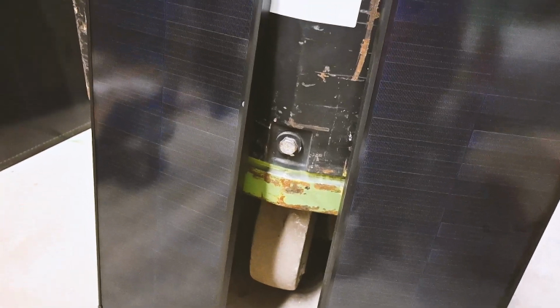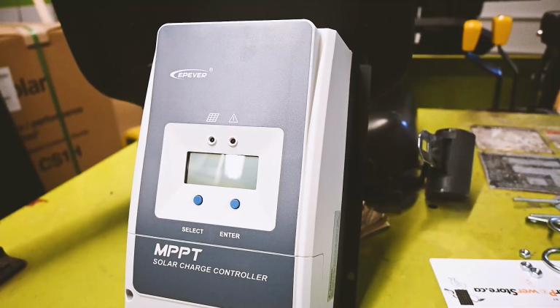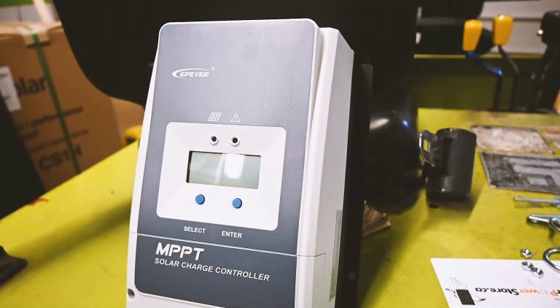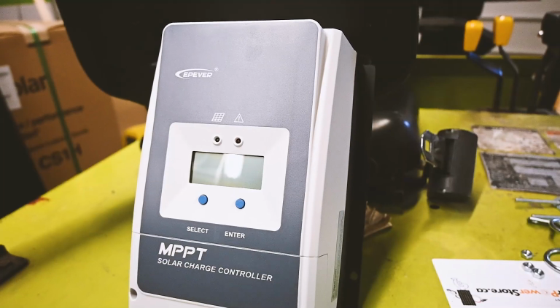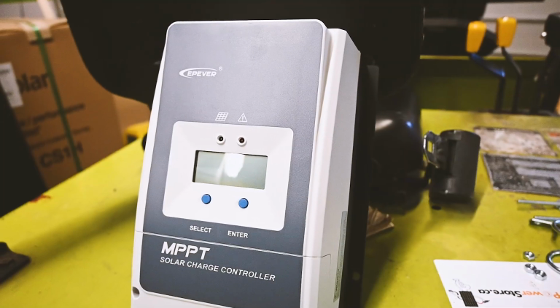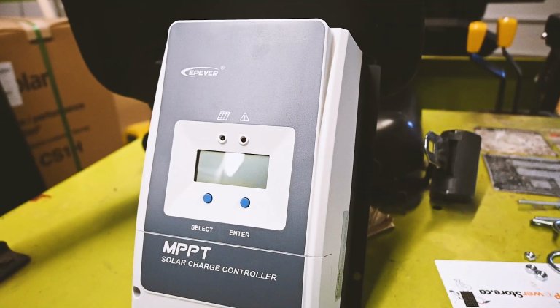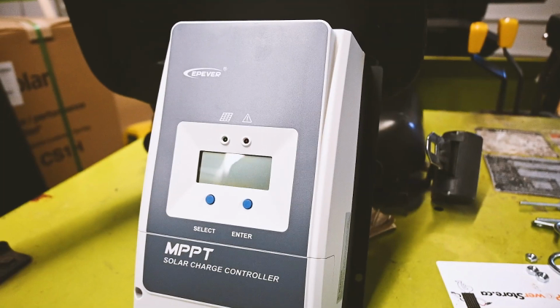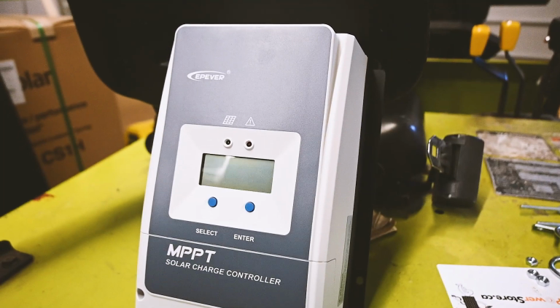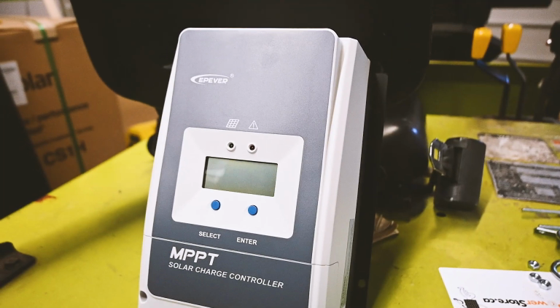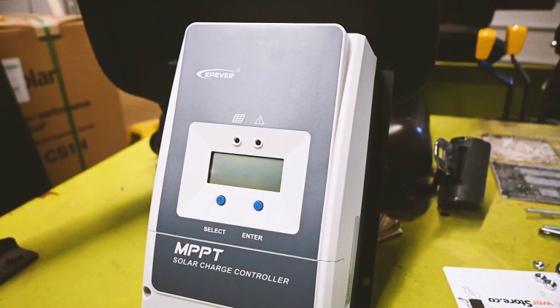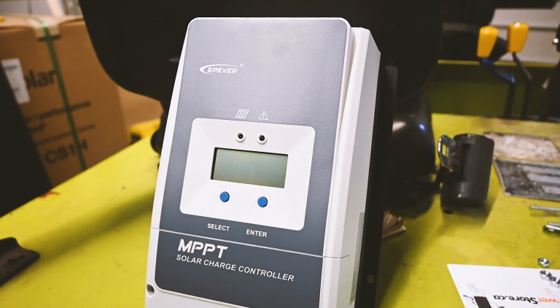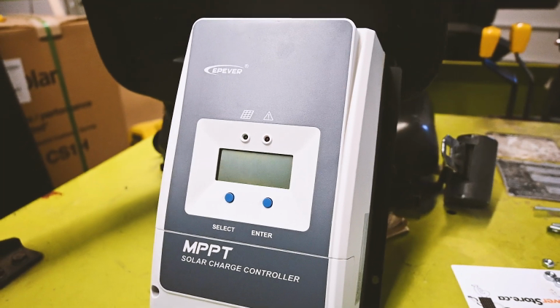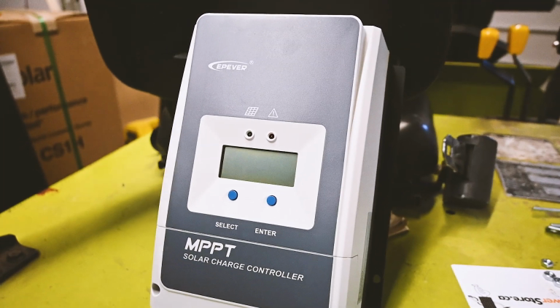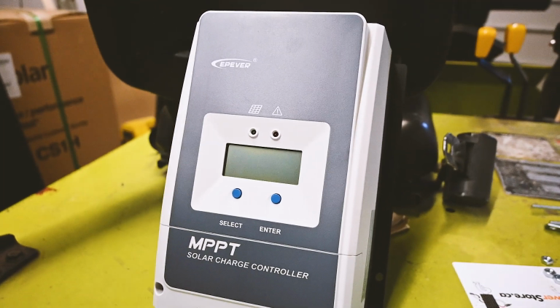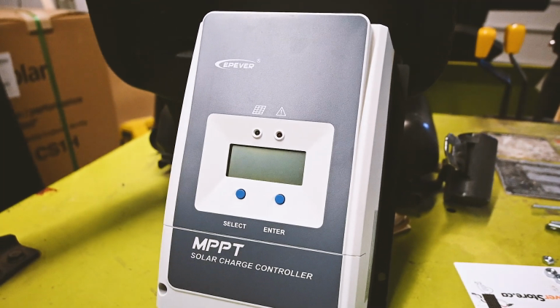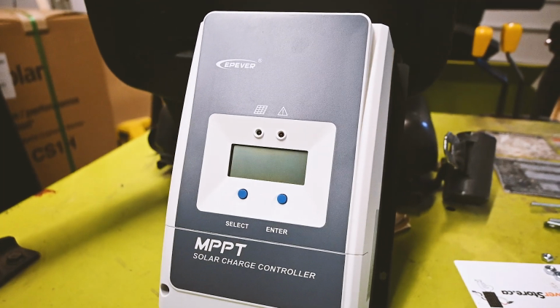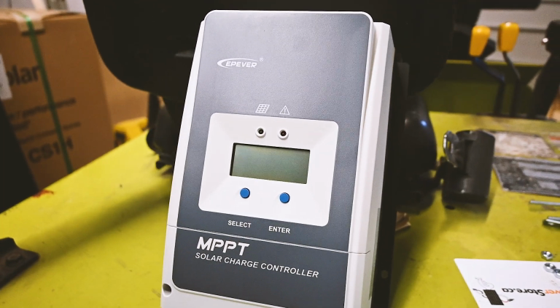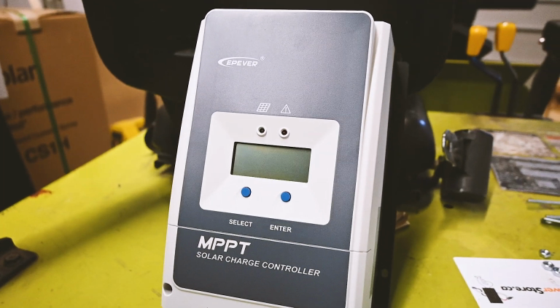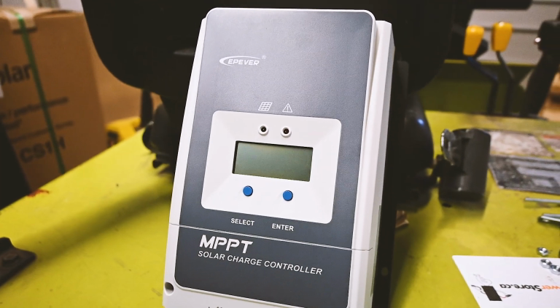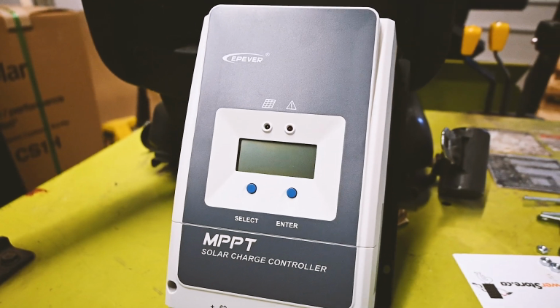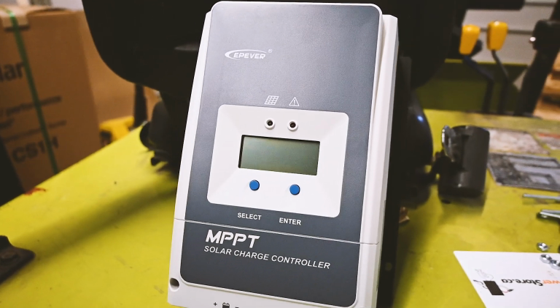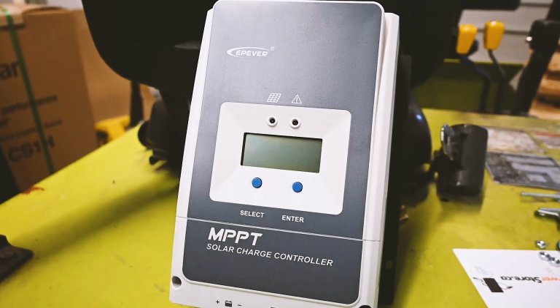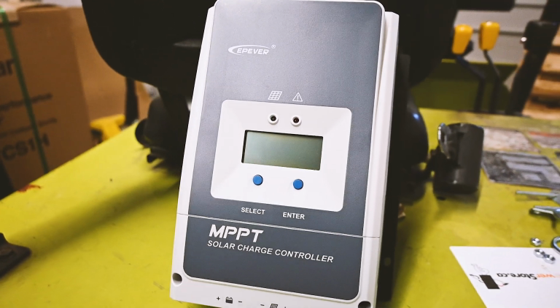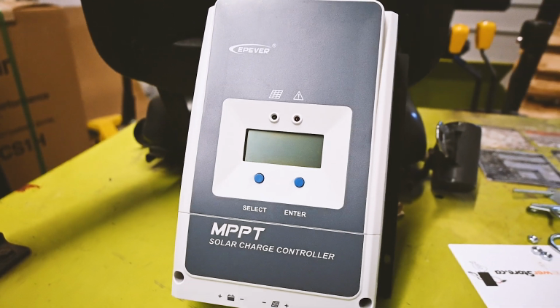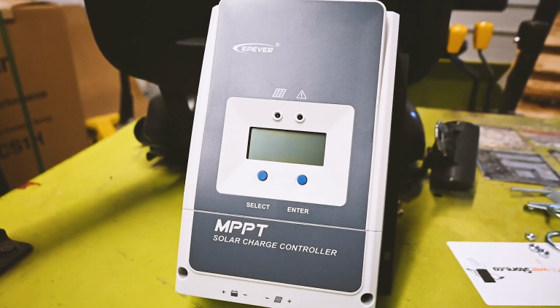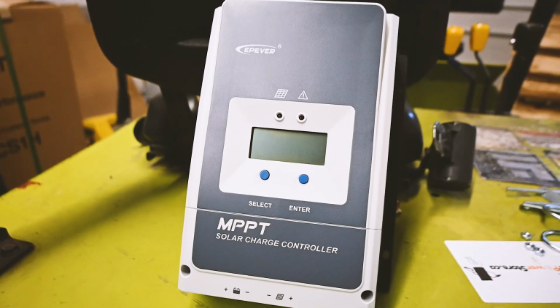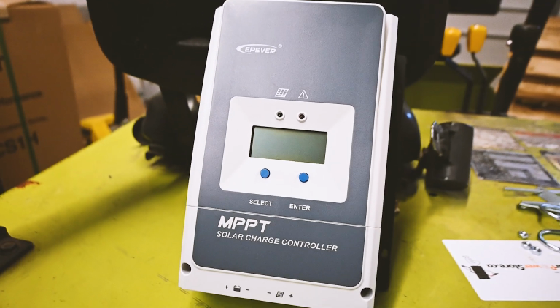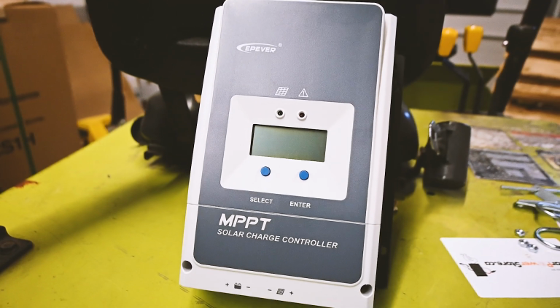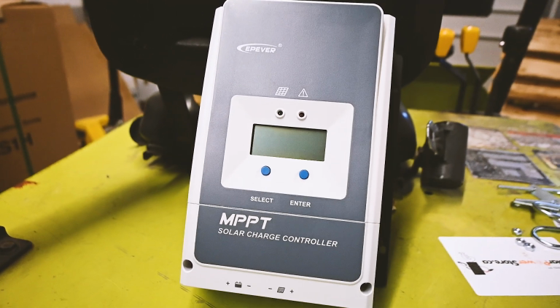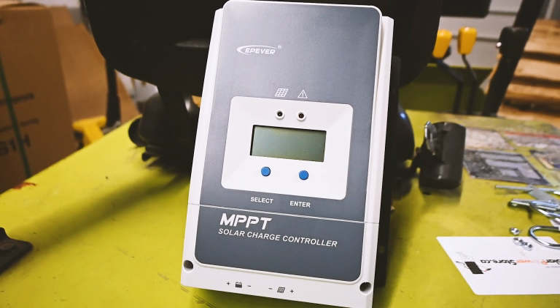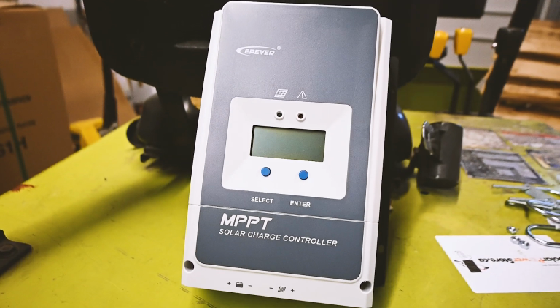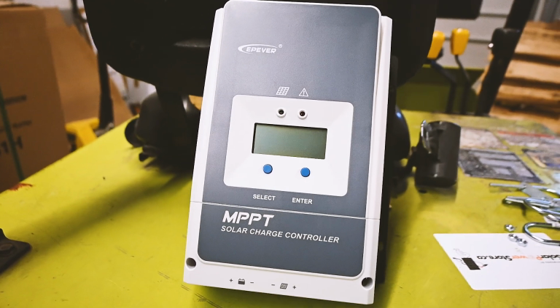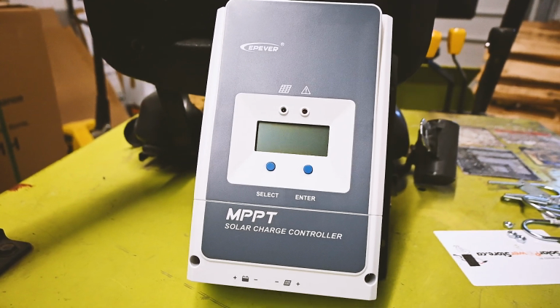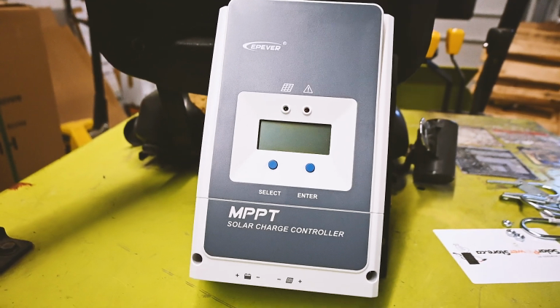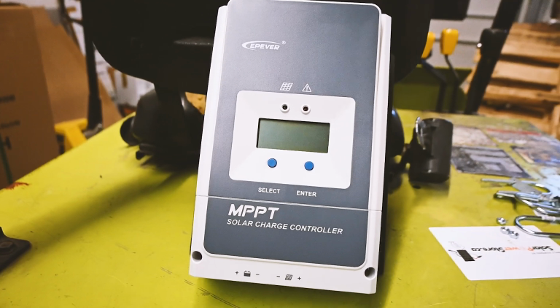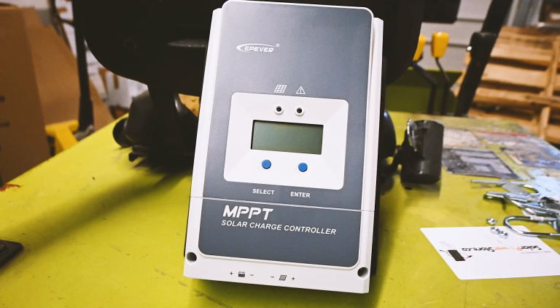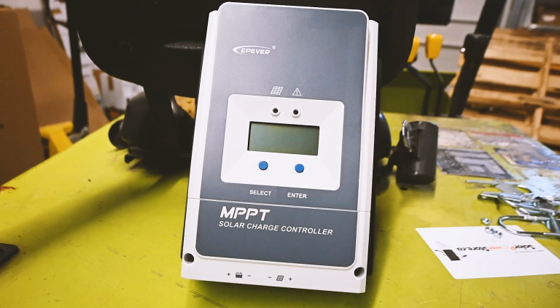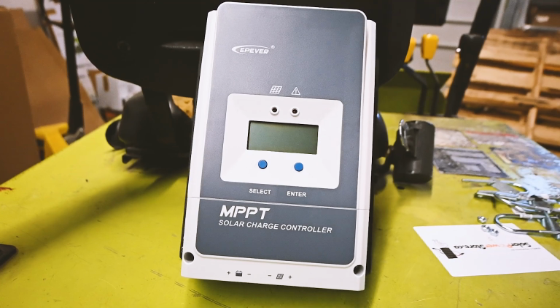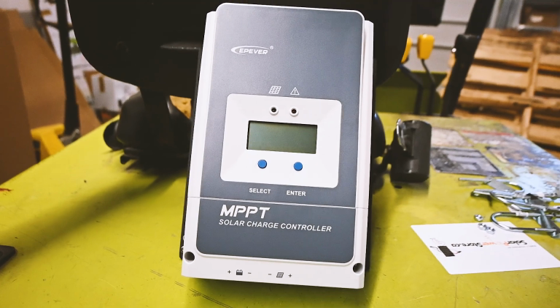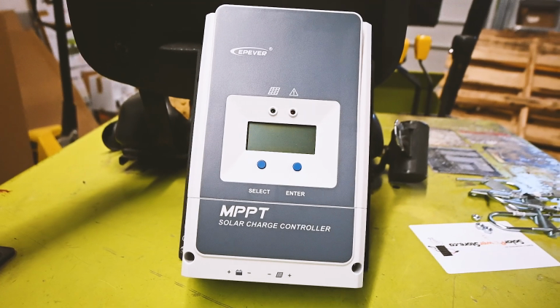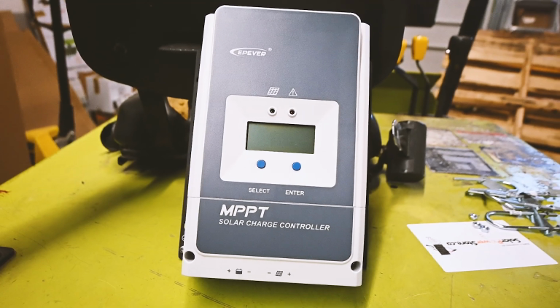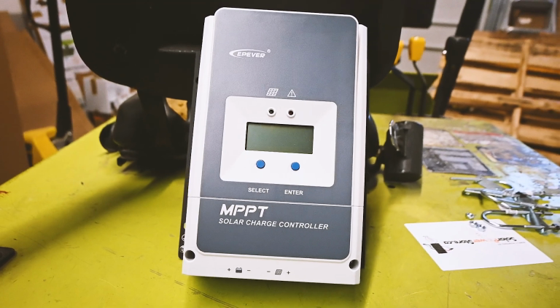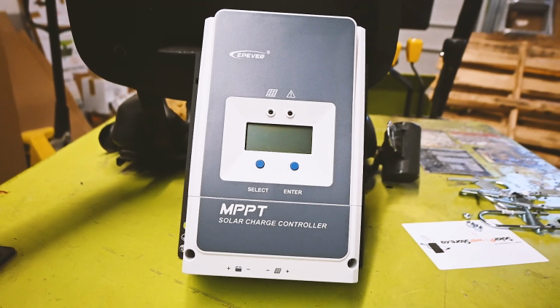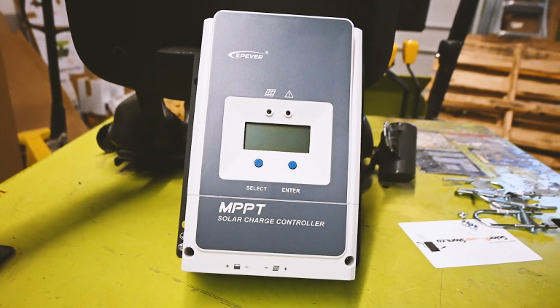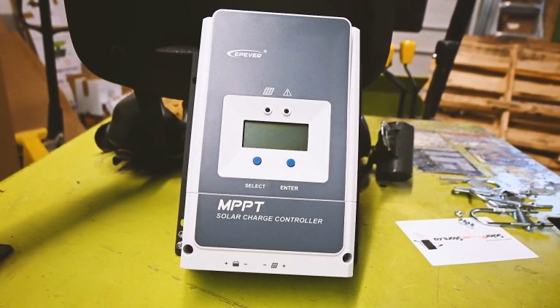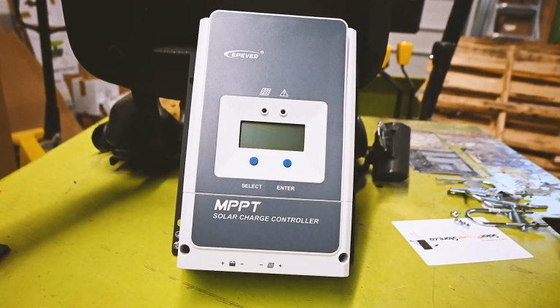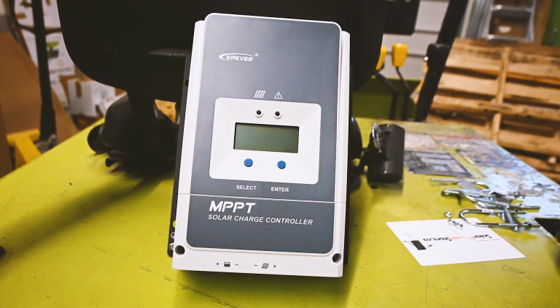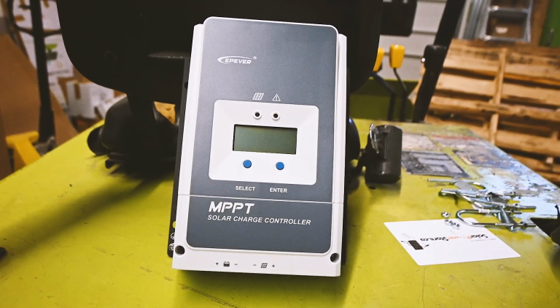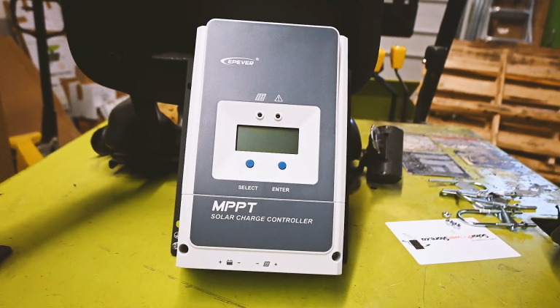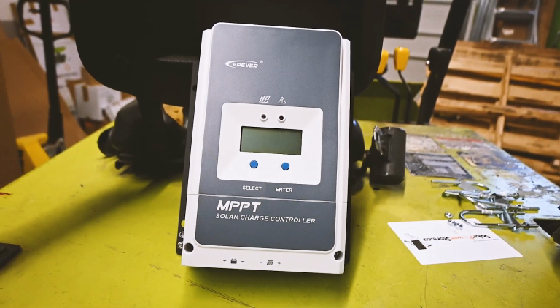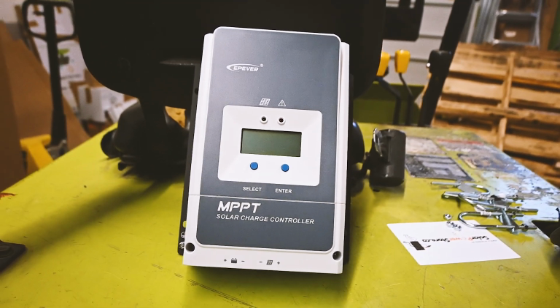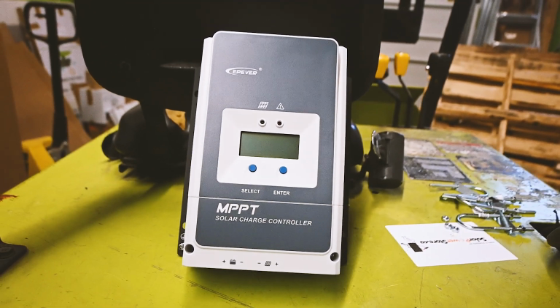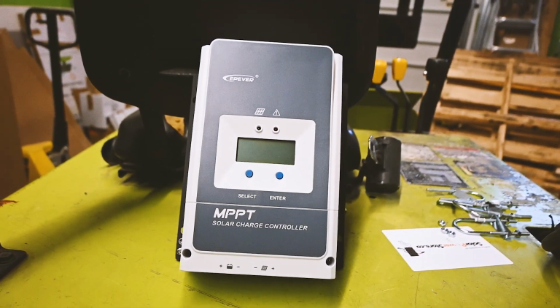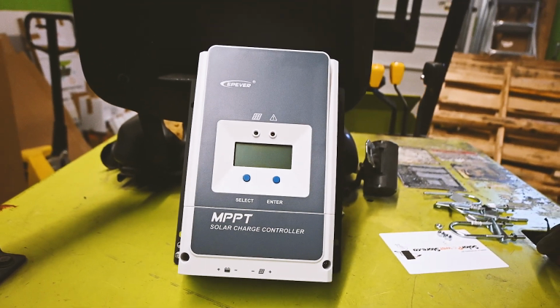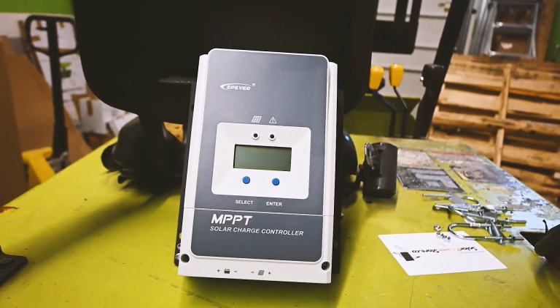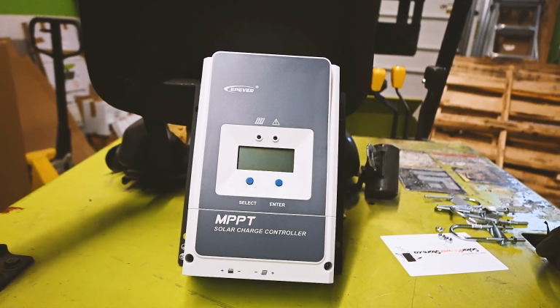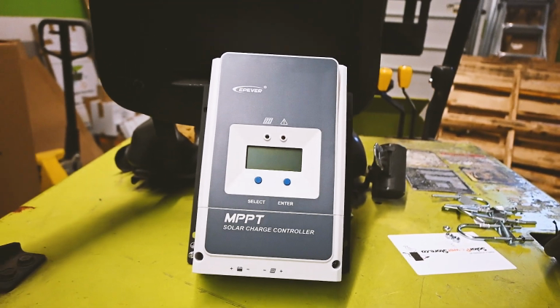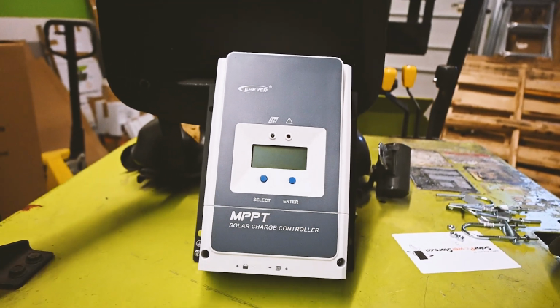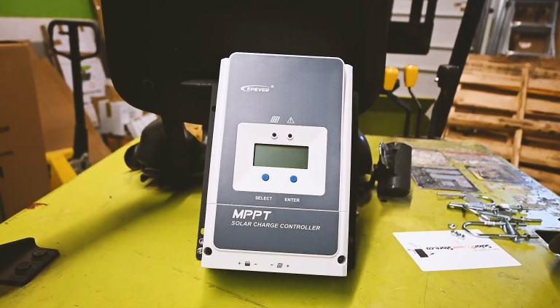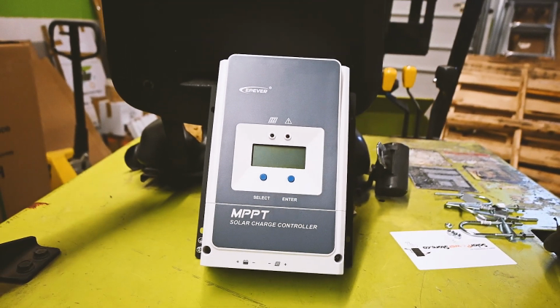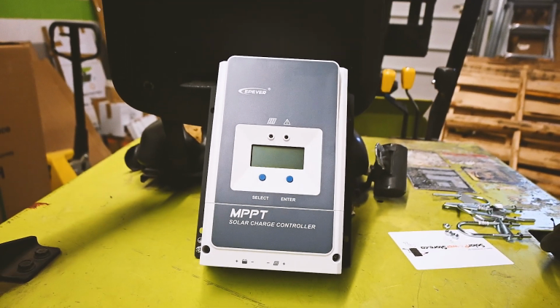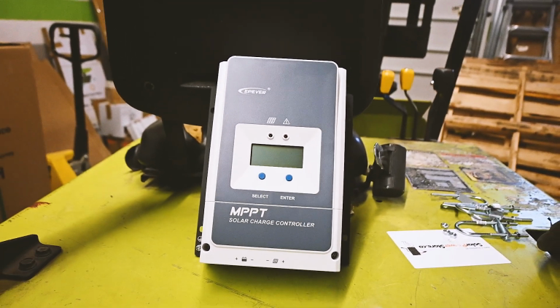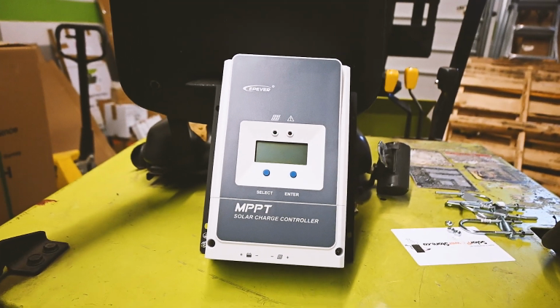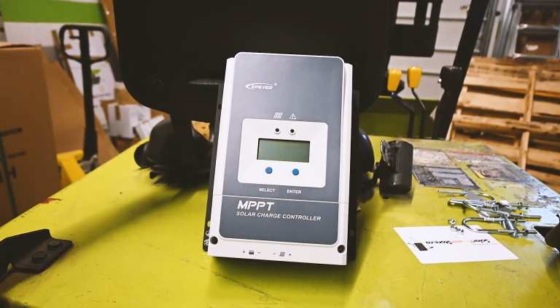To convert the power from the solar panels we'll be using this 50-amp charge controller. It's an EP Ever 50-amp charge controller, which will be perfect for this application.